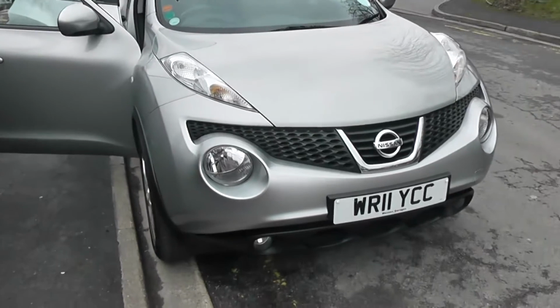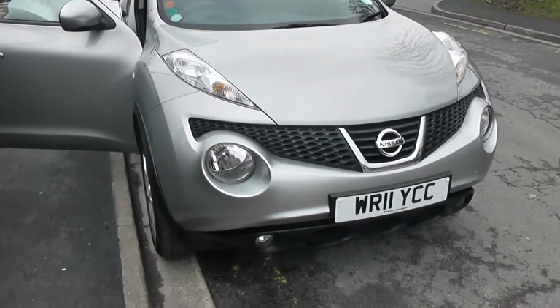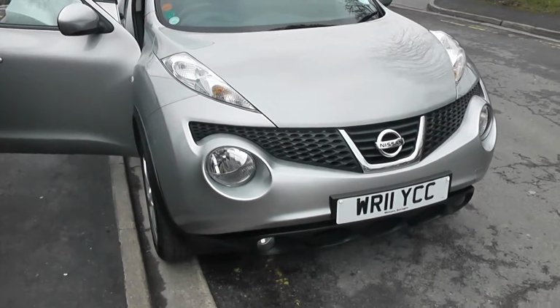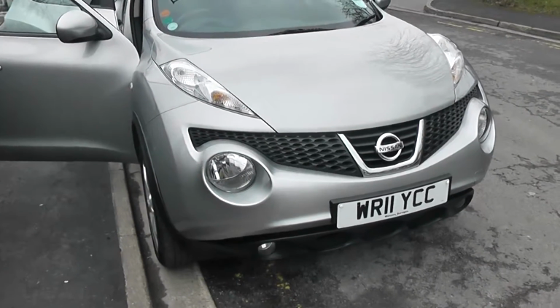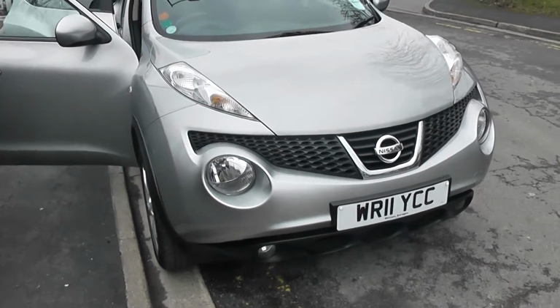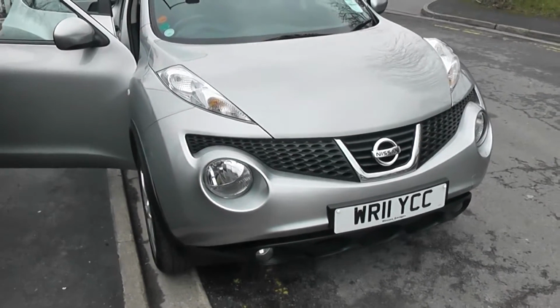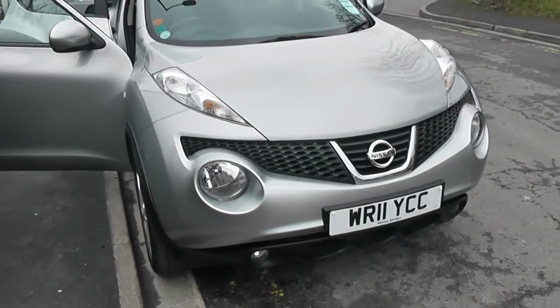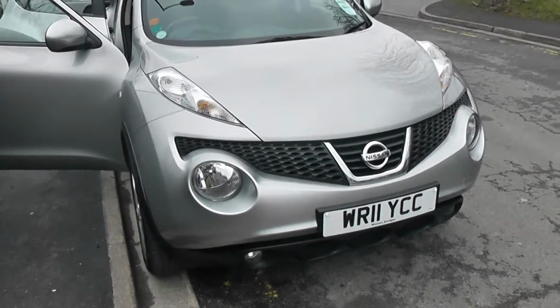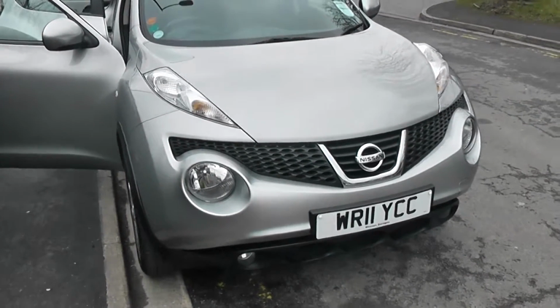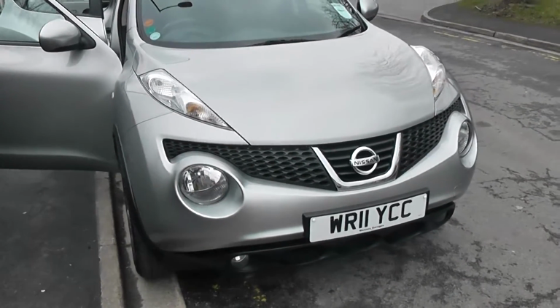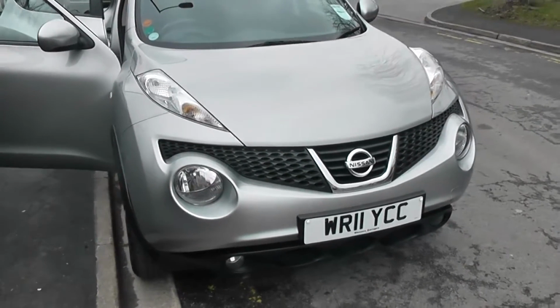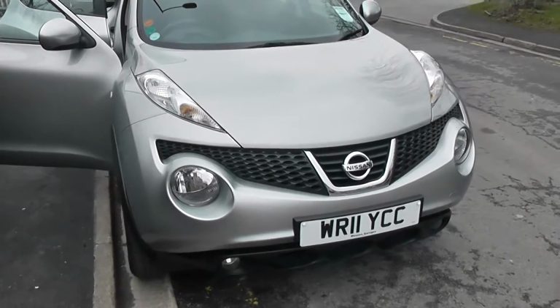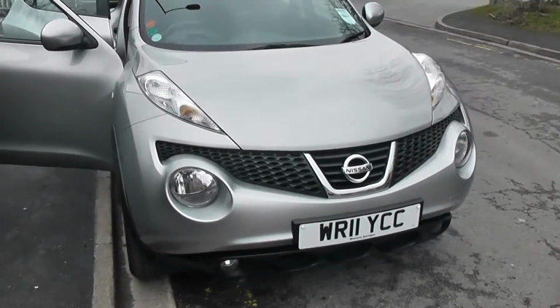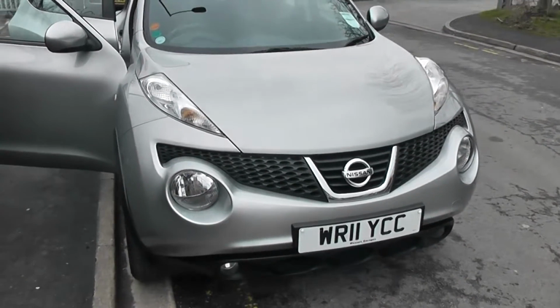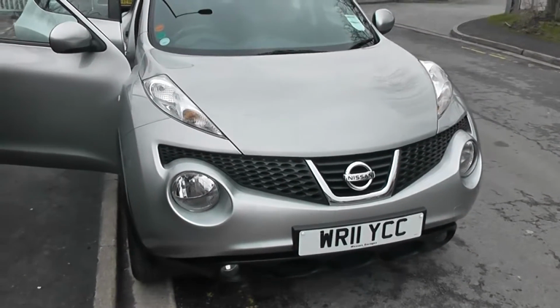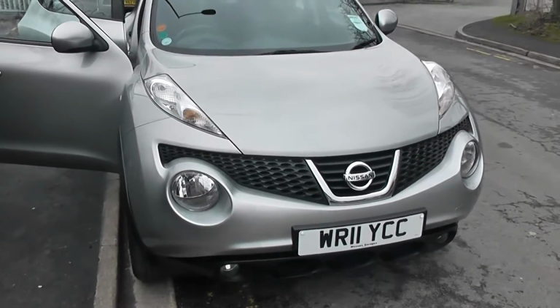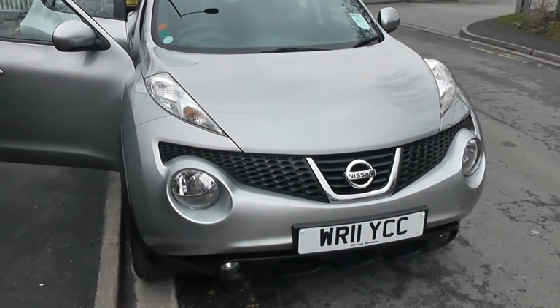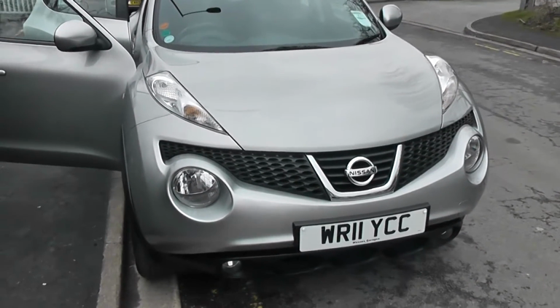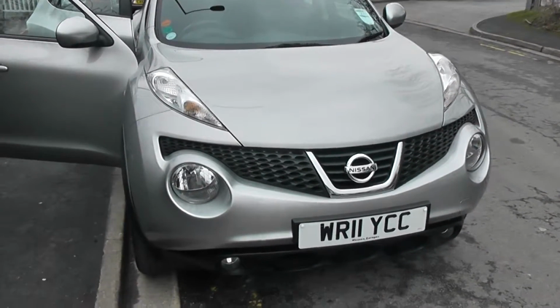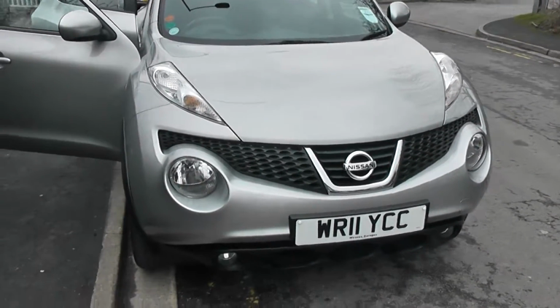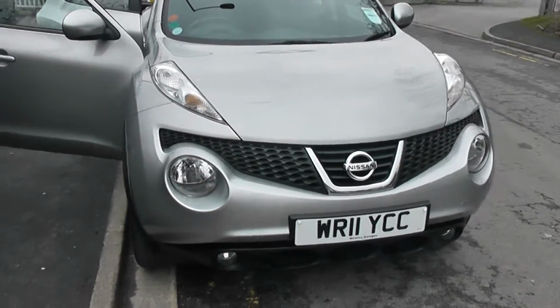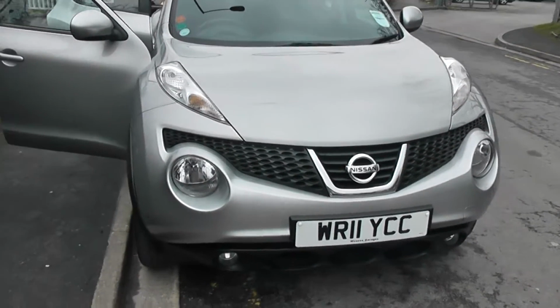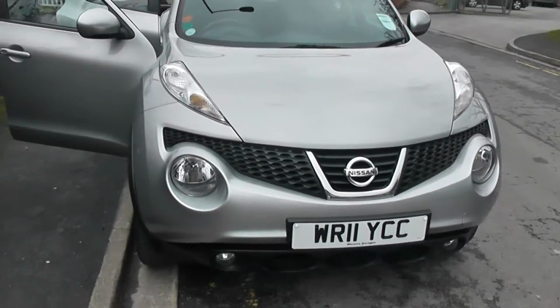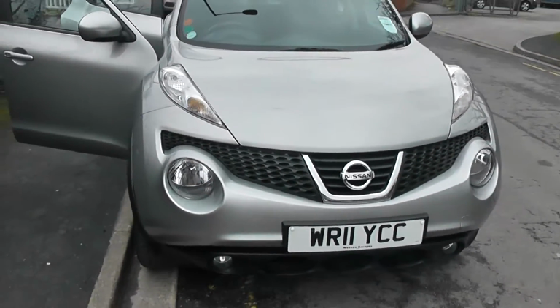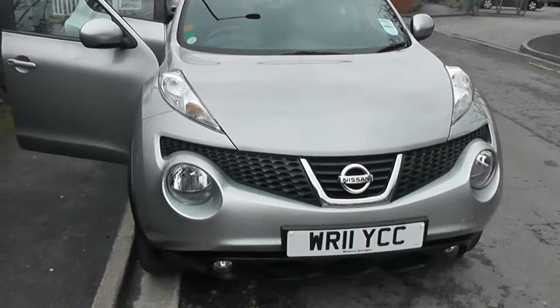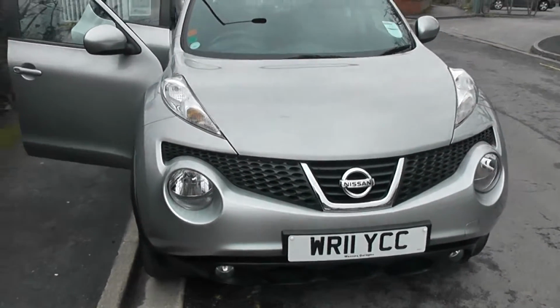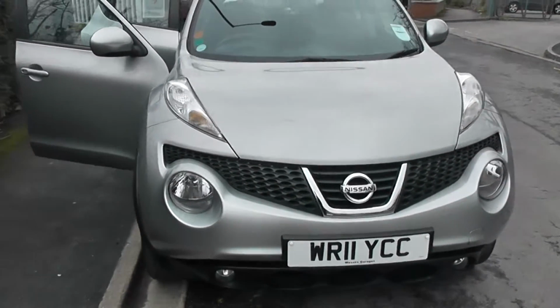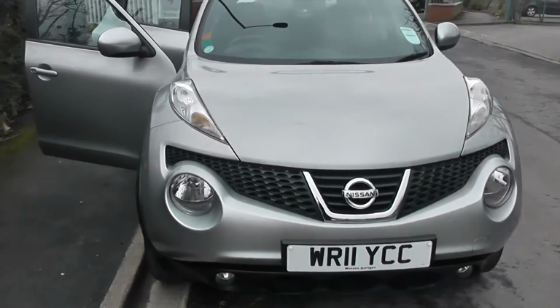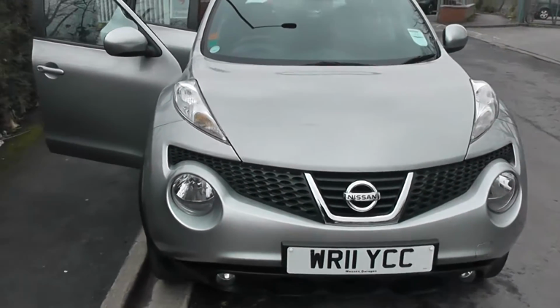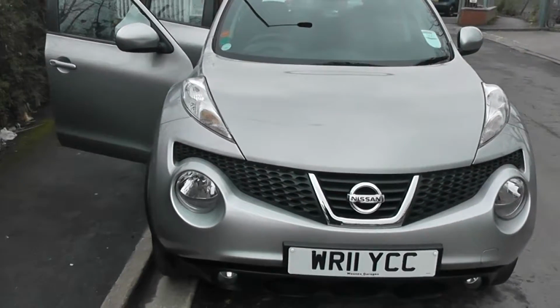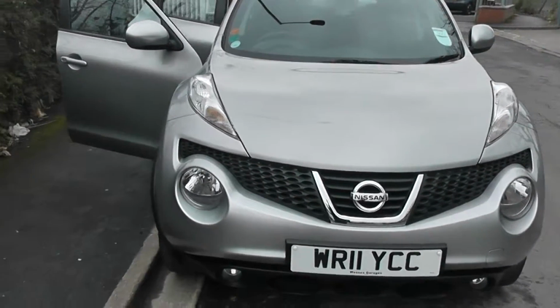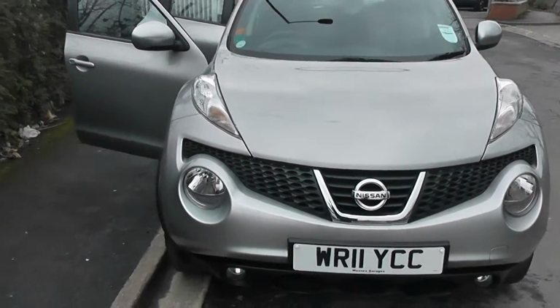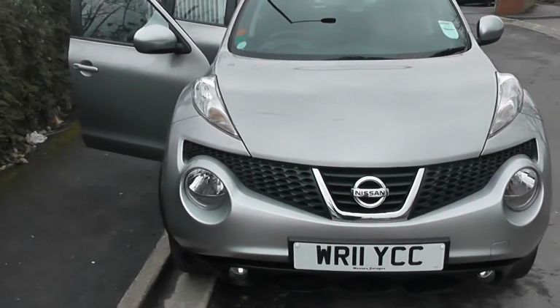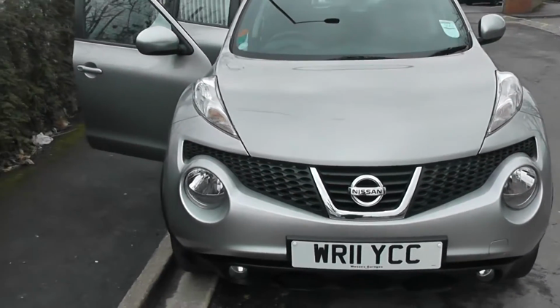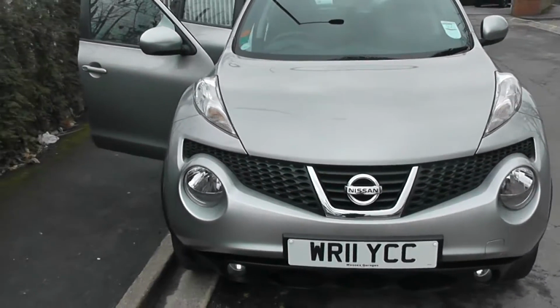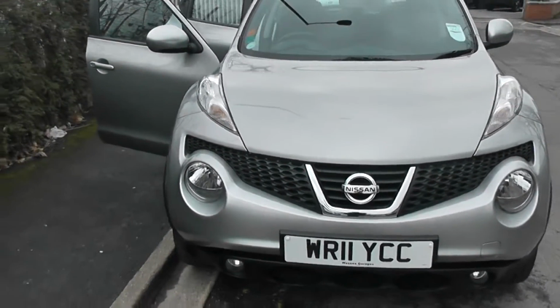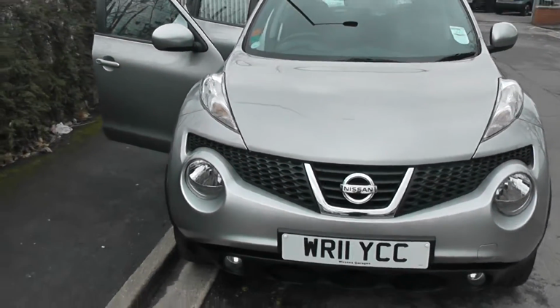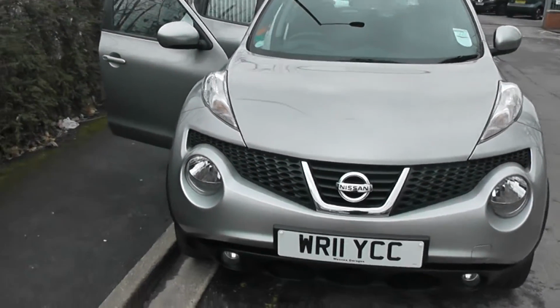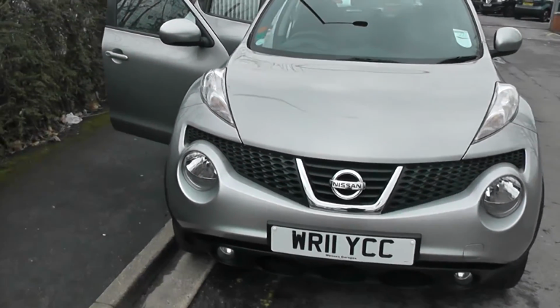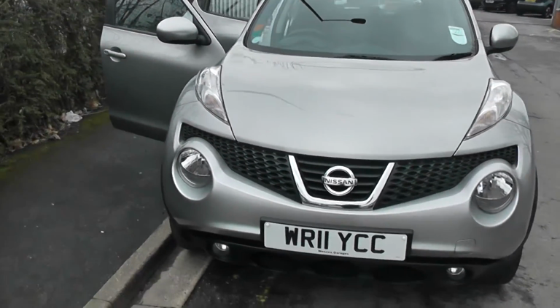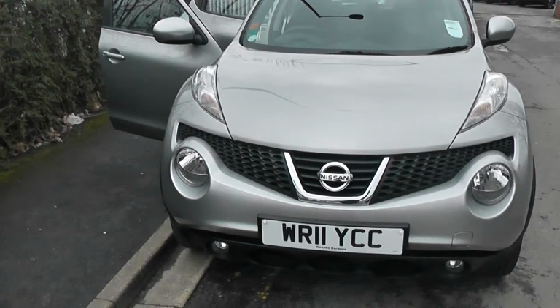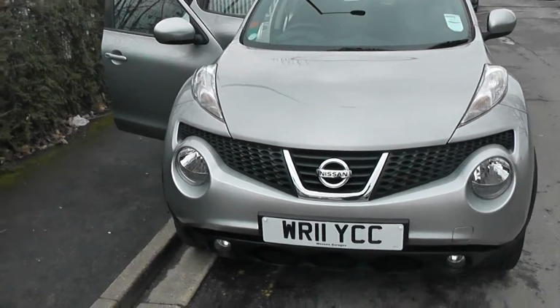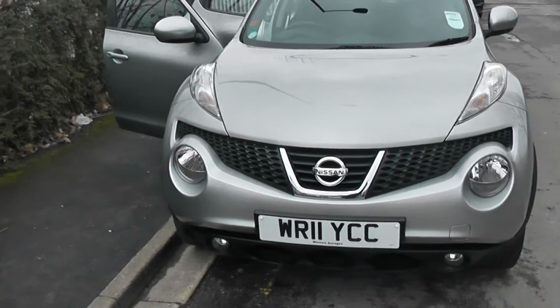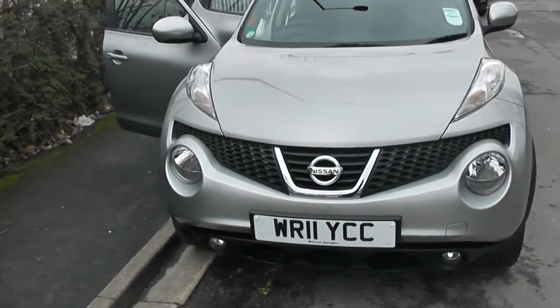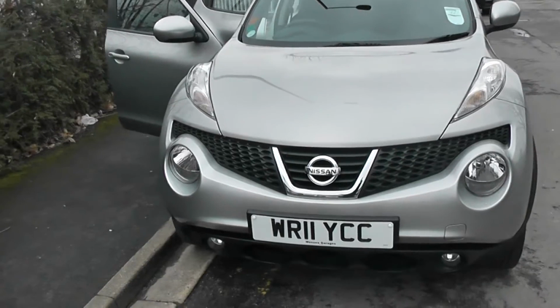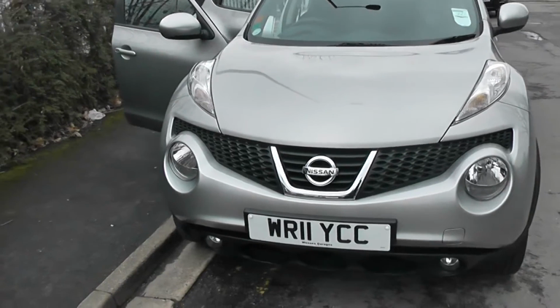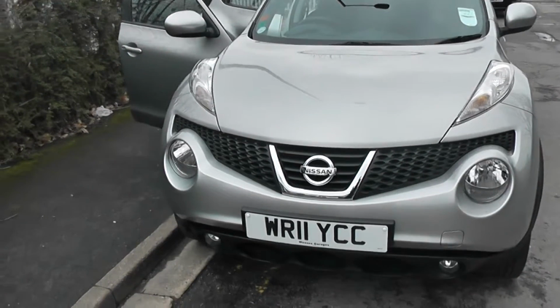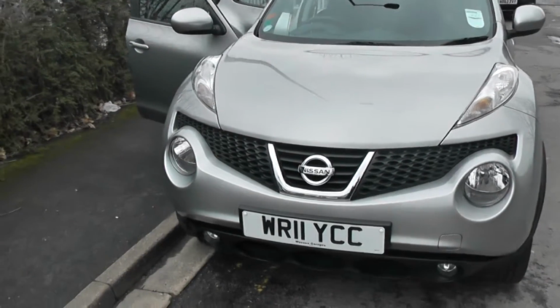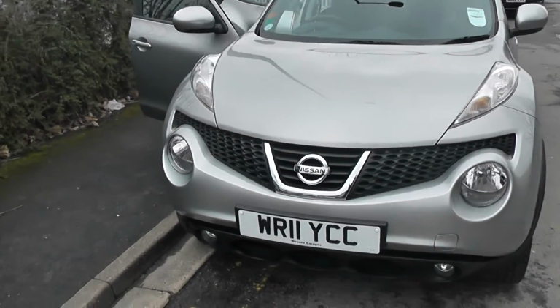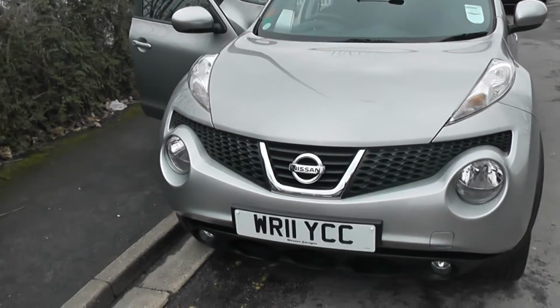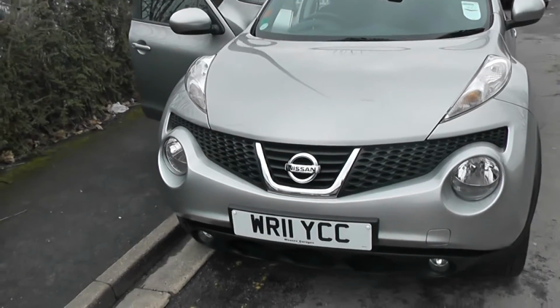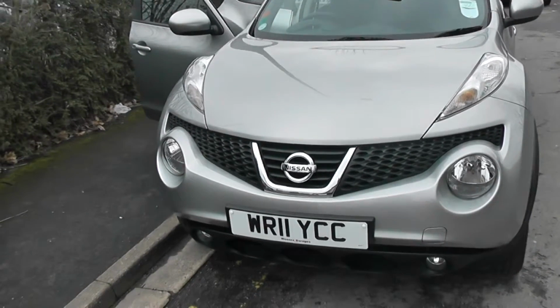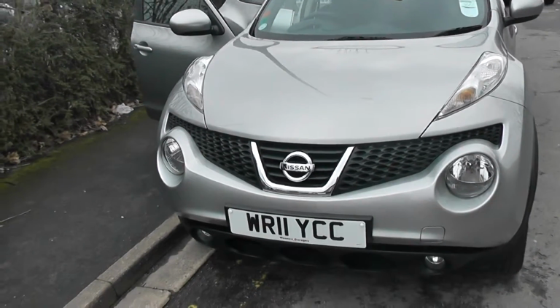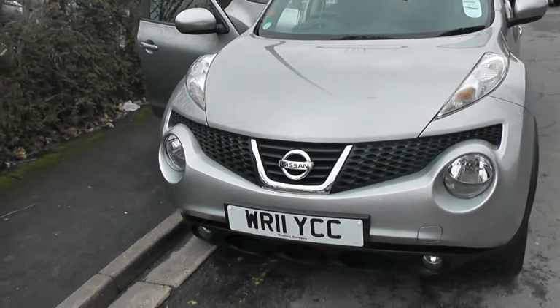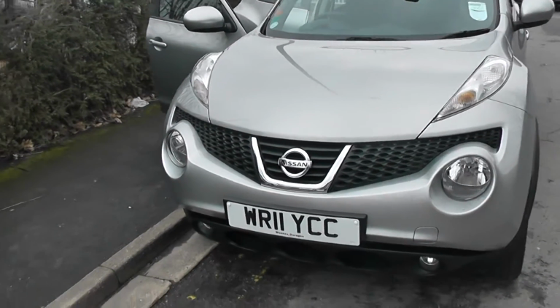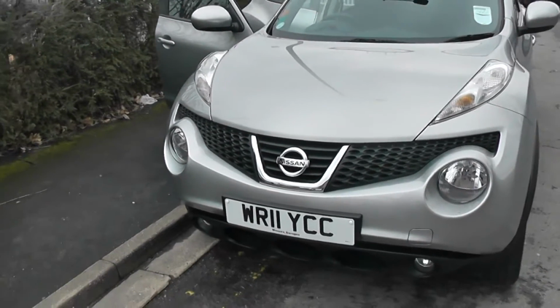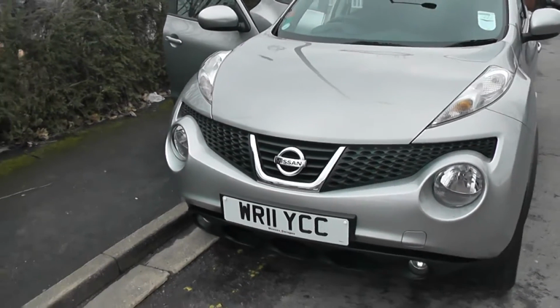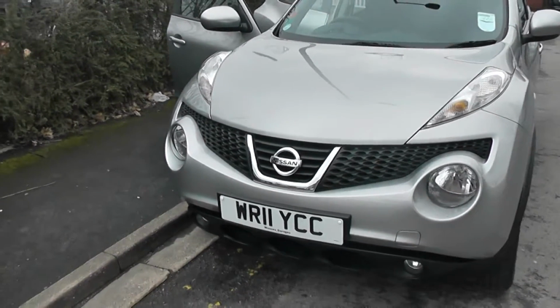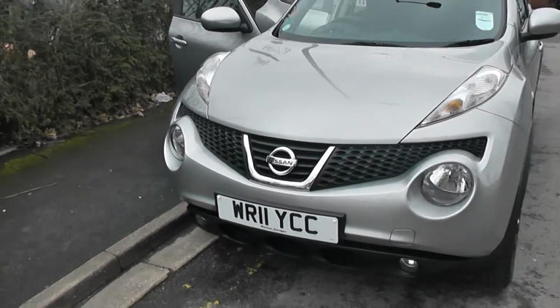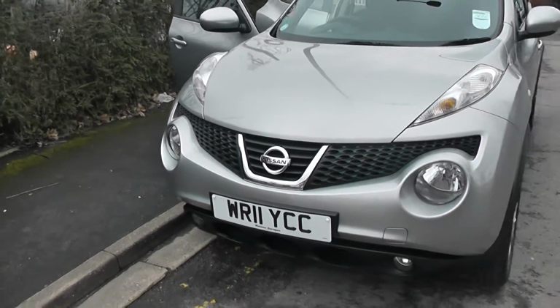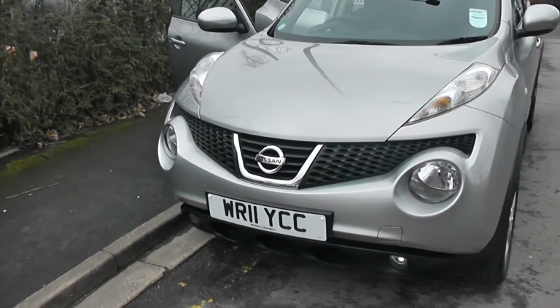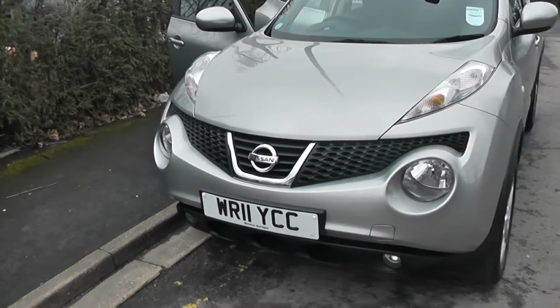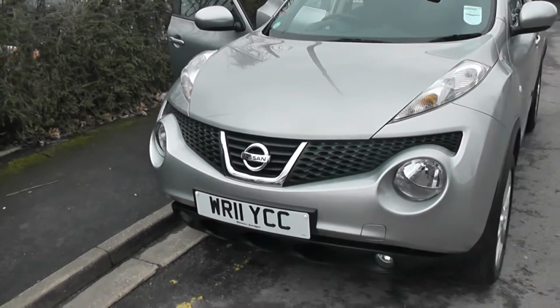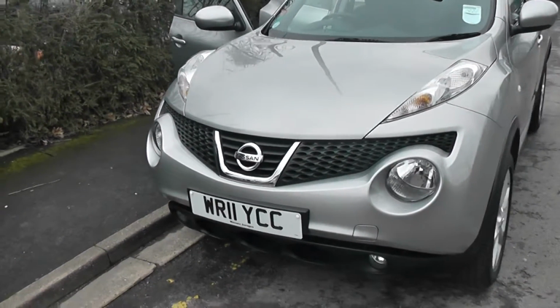This vehicle will be in tax band F, which requires £135 of road tax per year, and insurance group number 12.